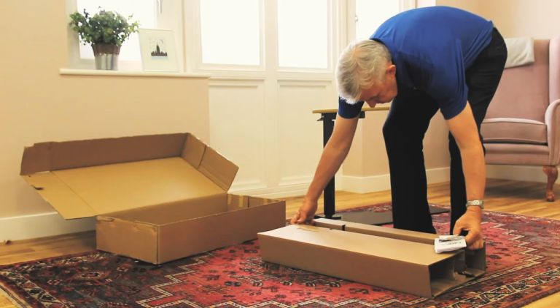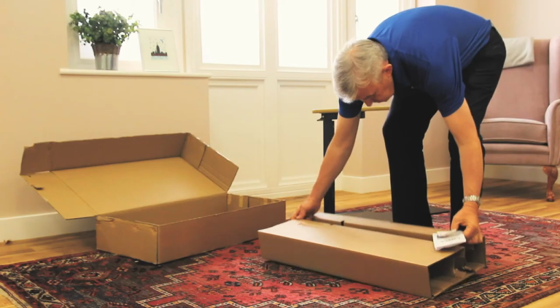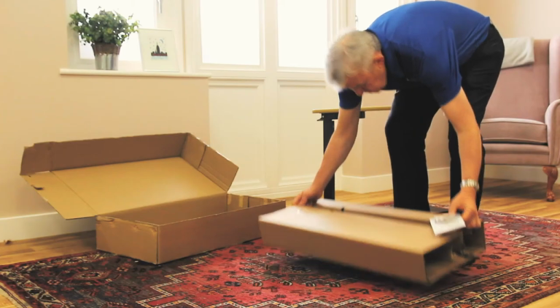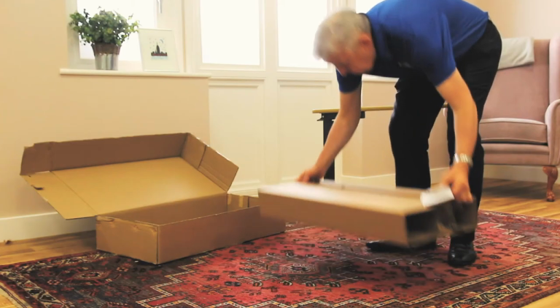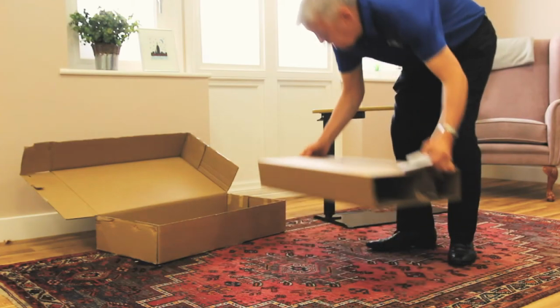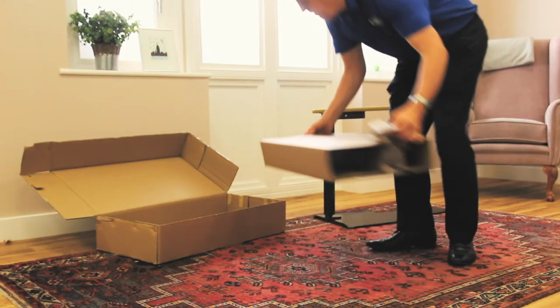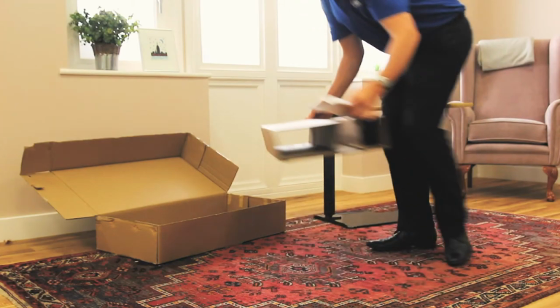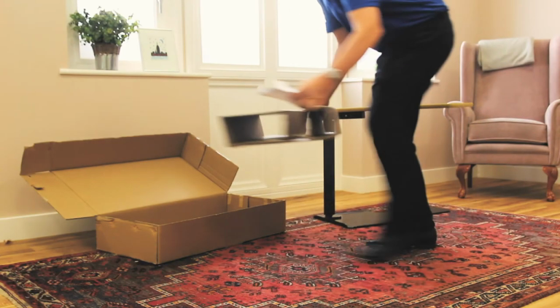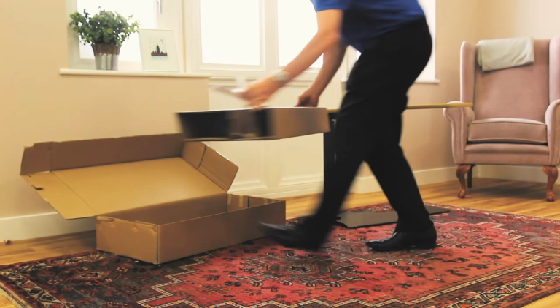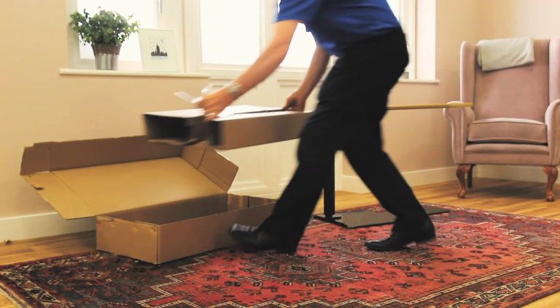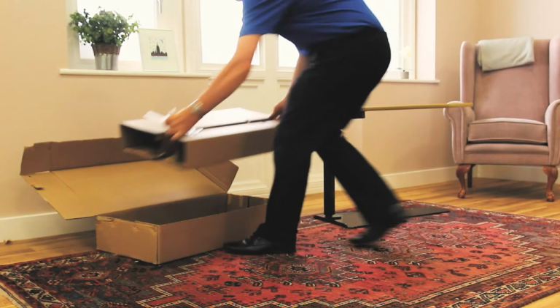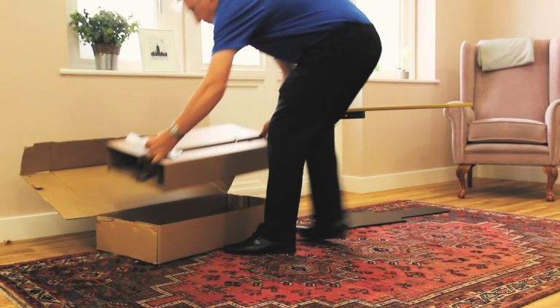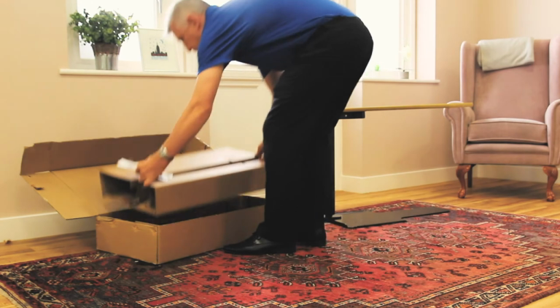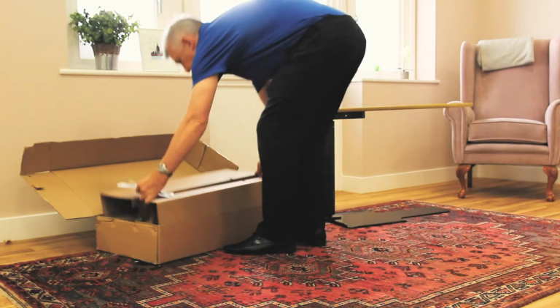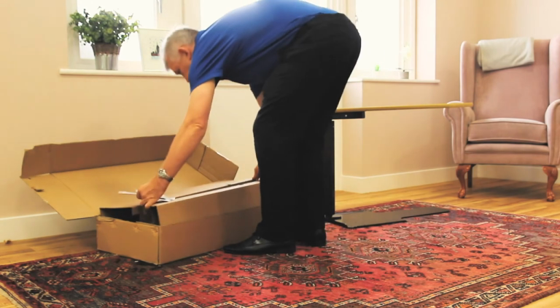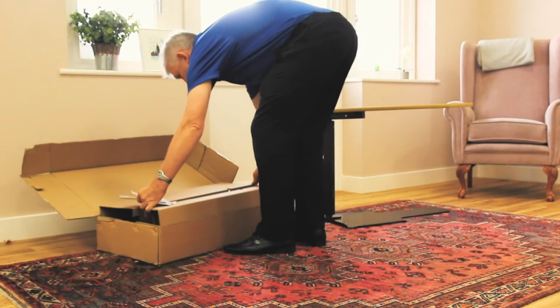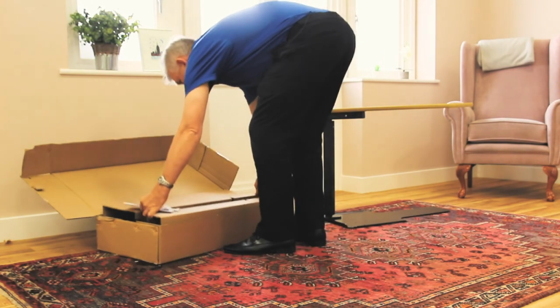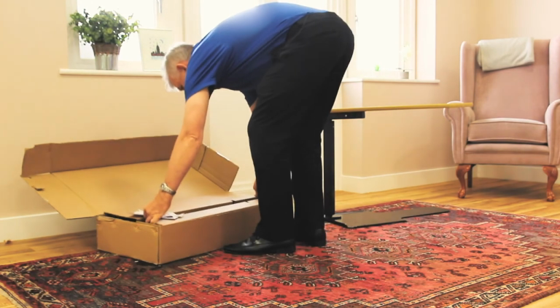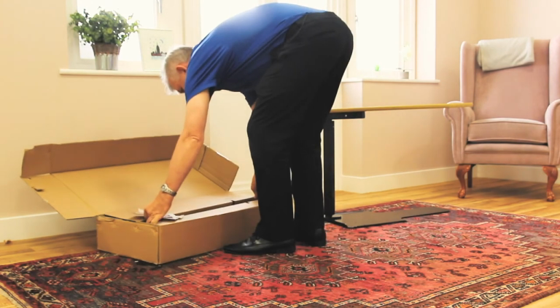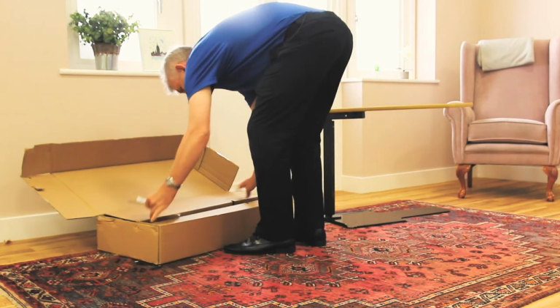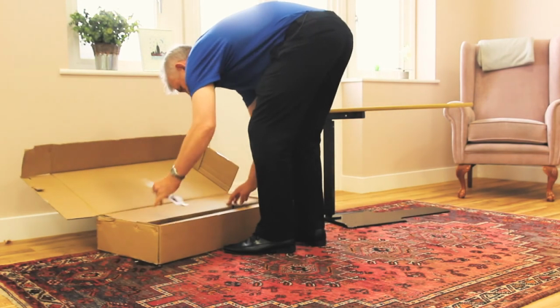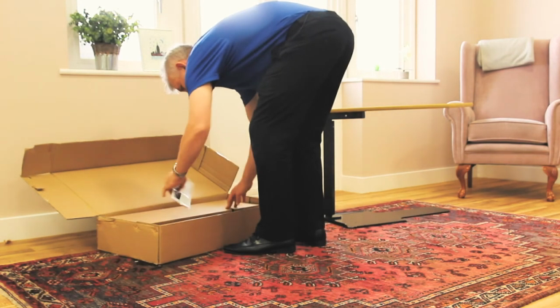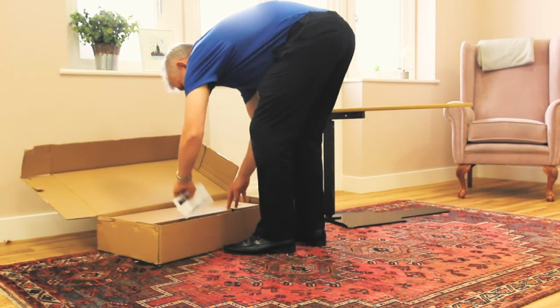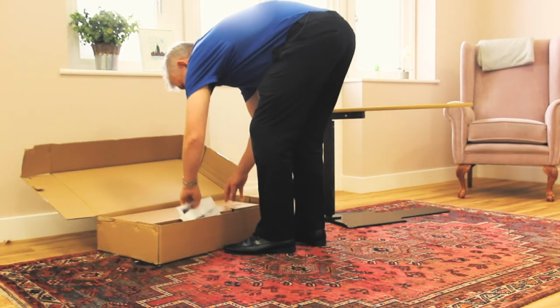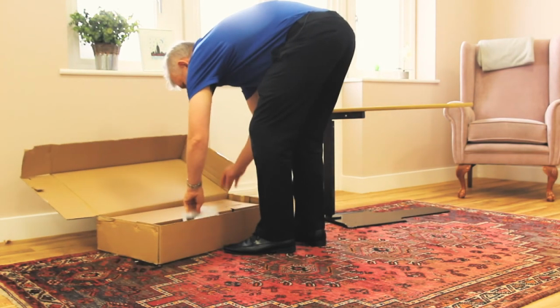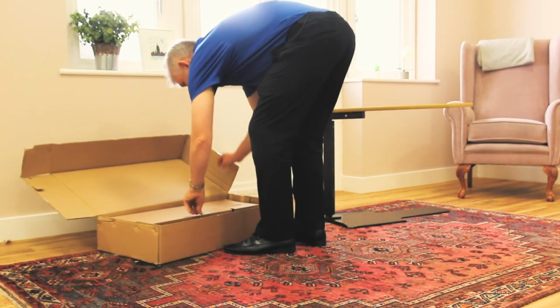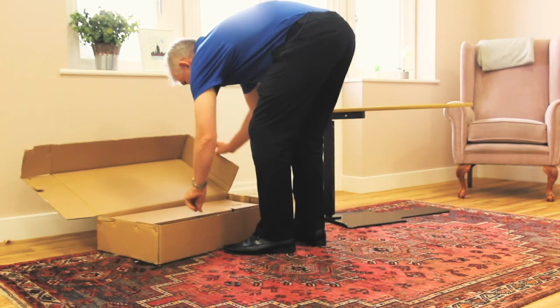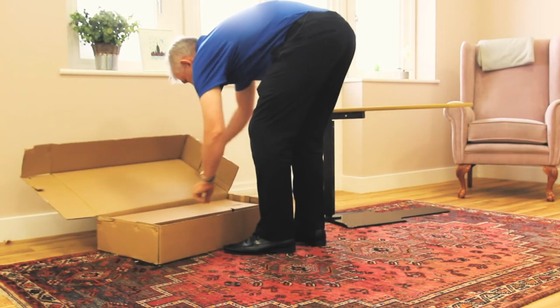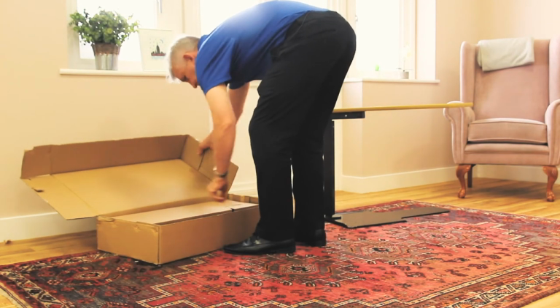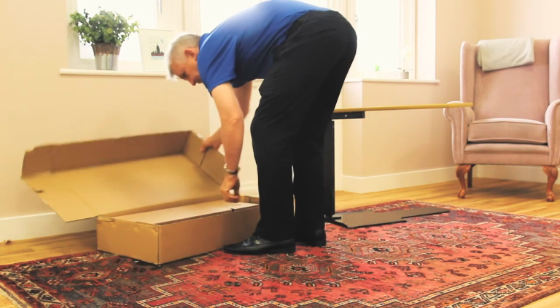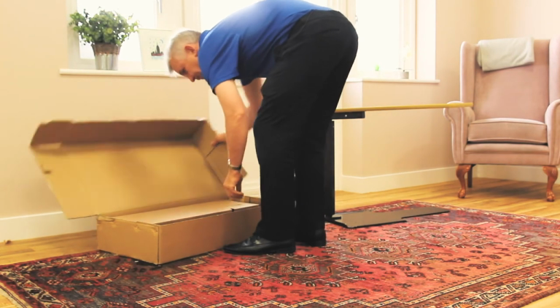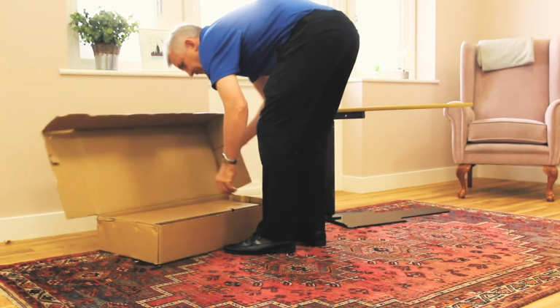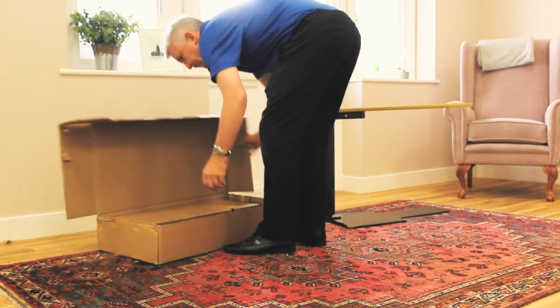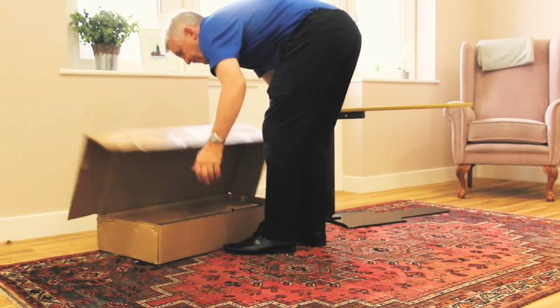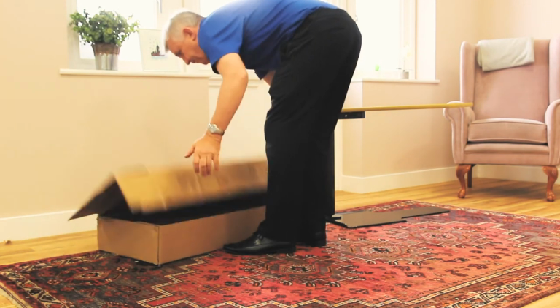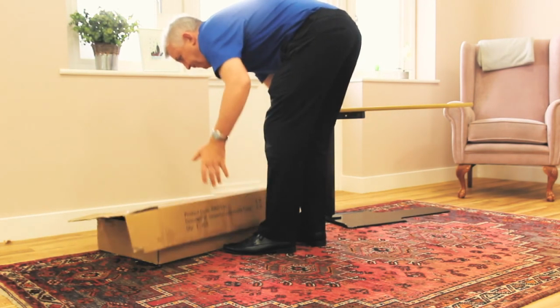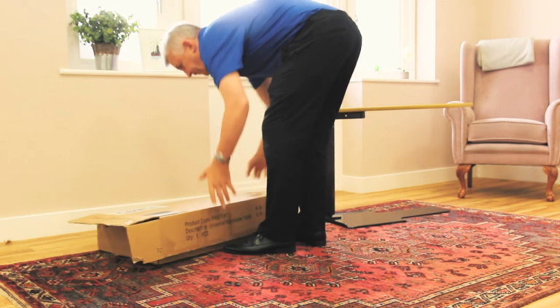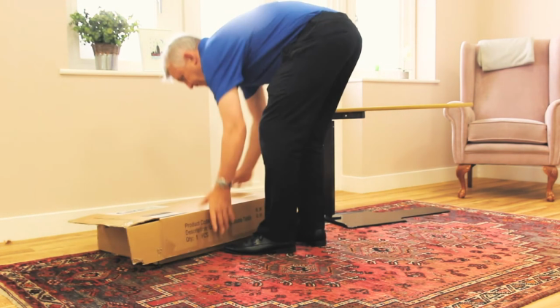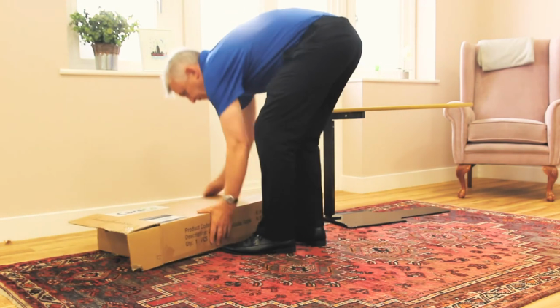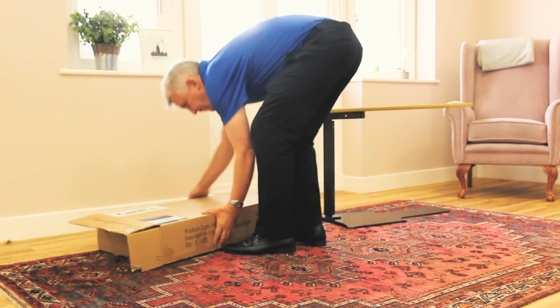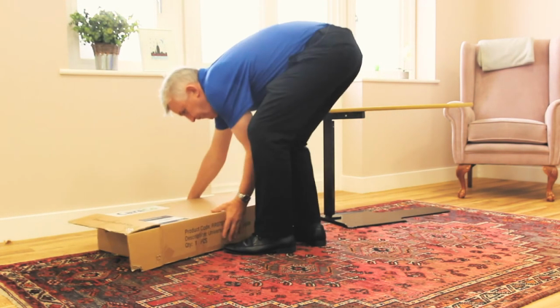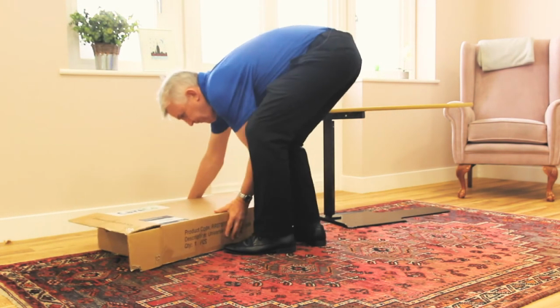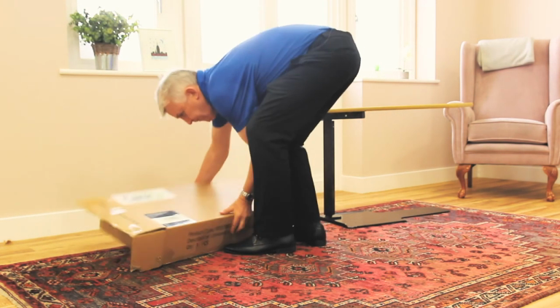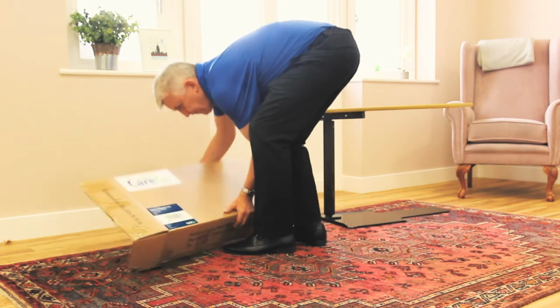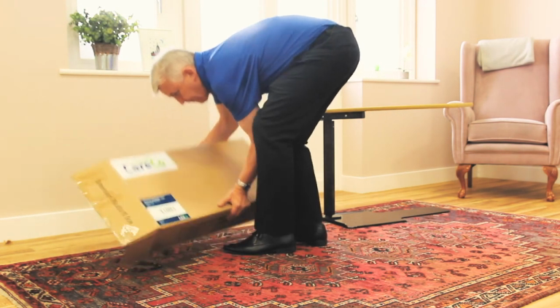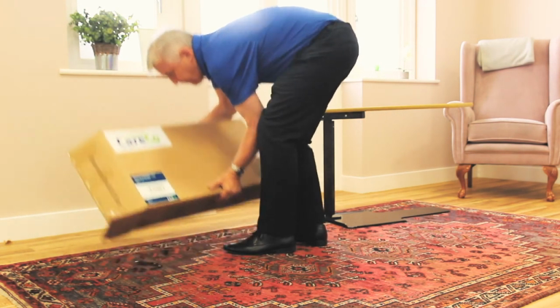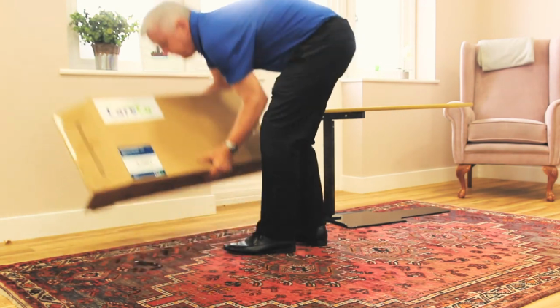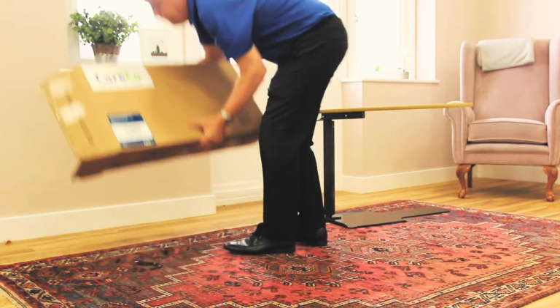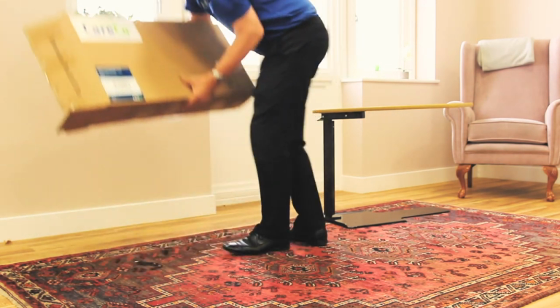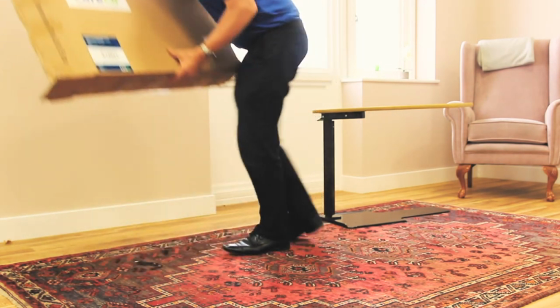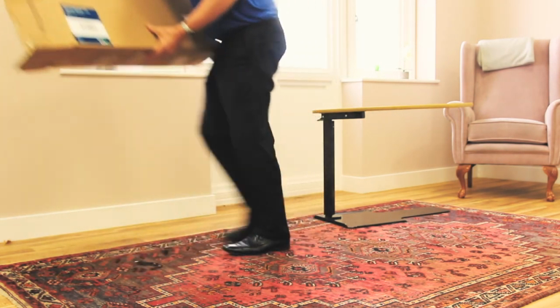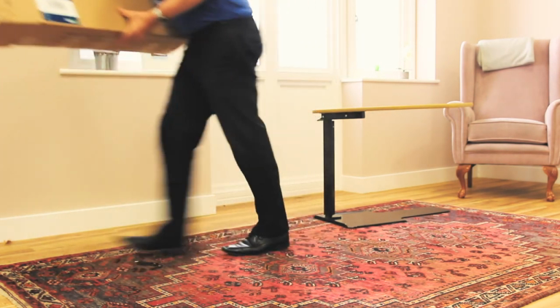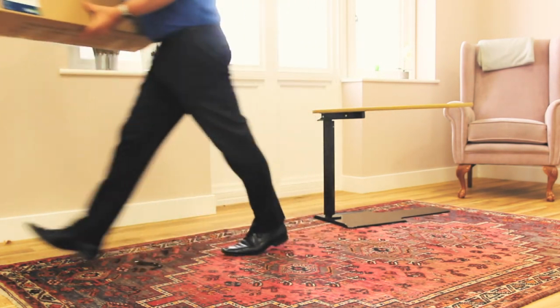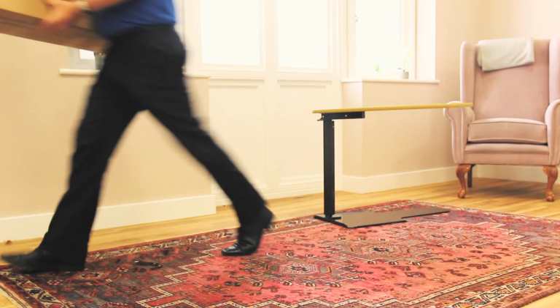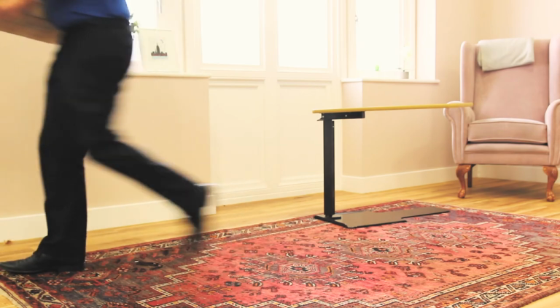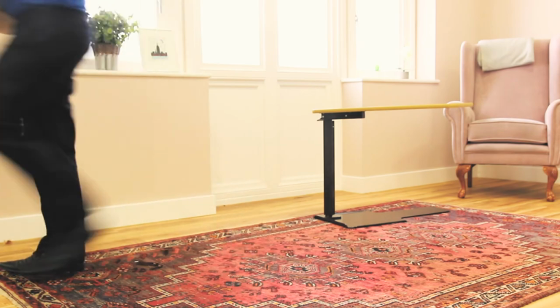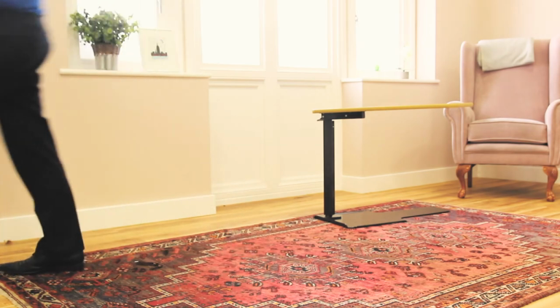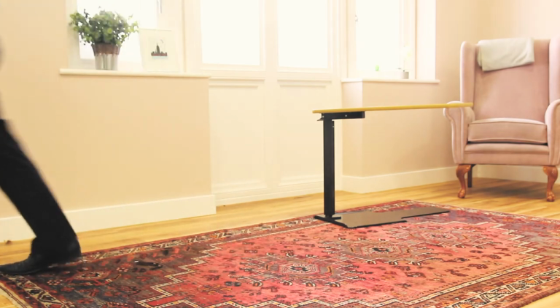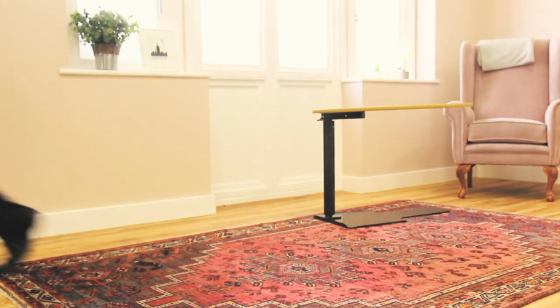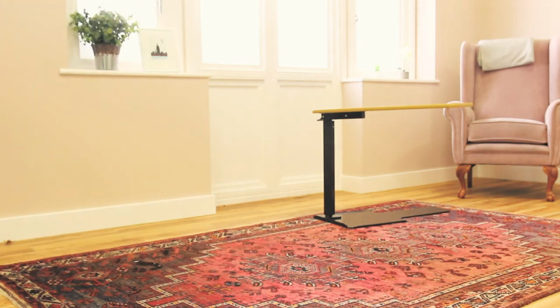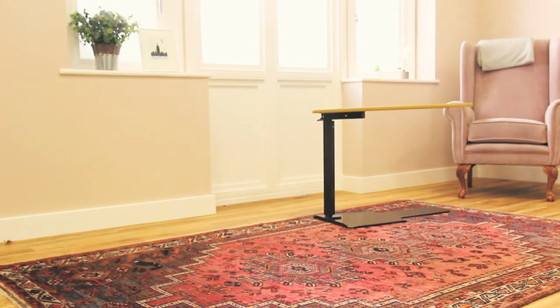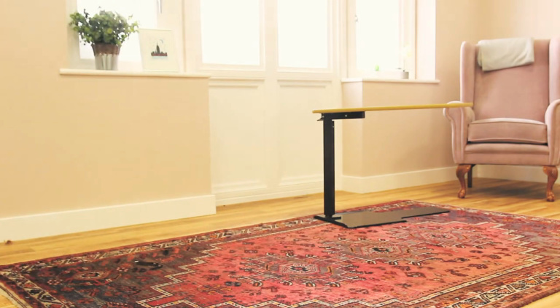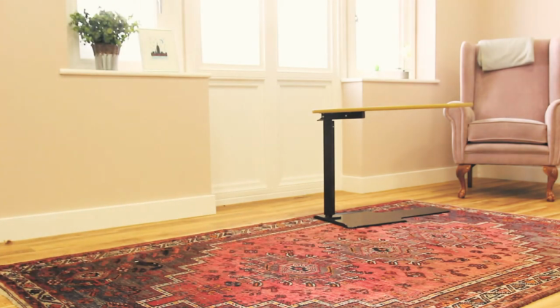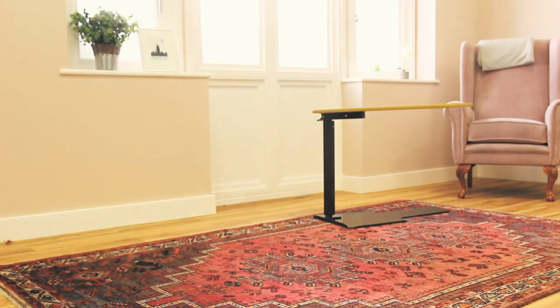Your product is now ready for use. Please keep all packaging safe and secure in a dry place, just in case you need to return the item.